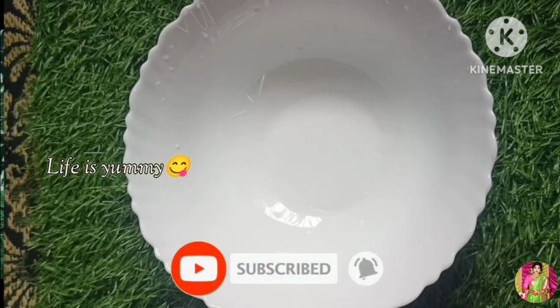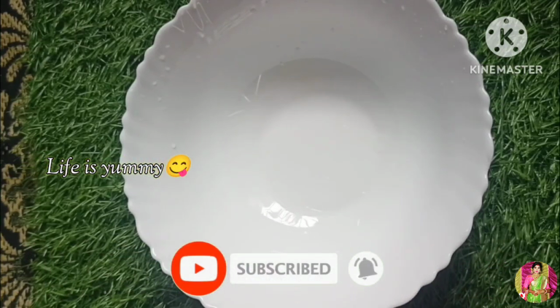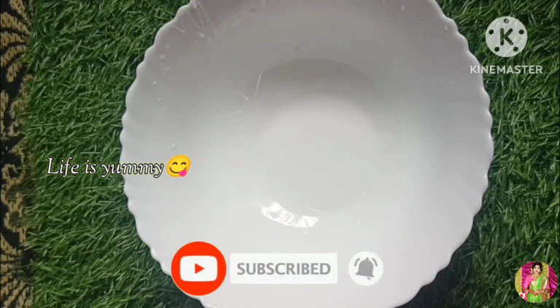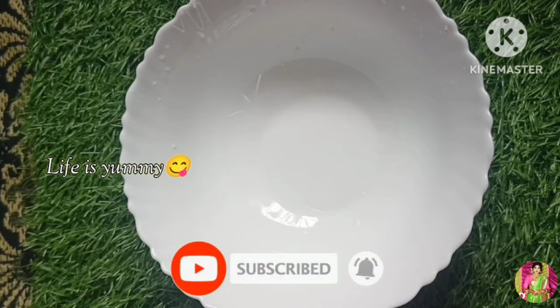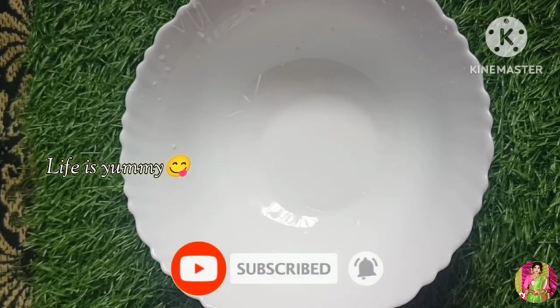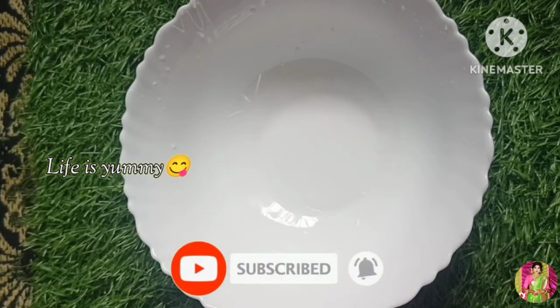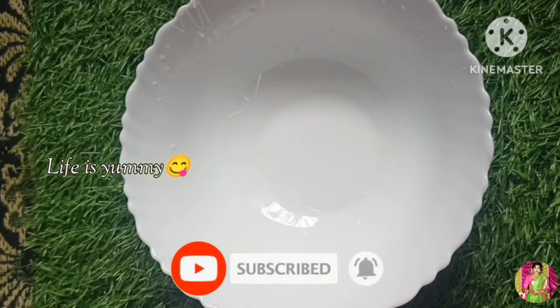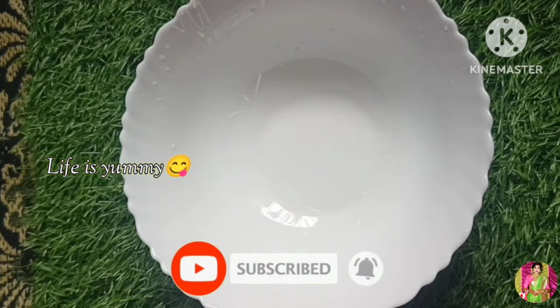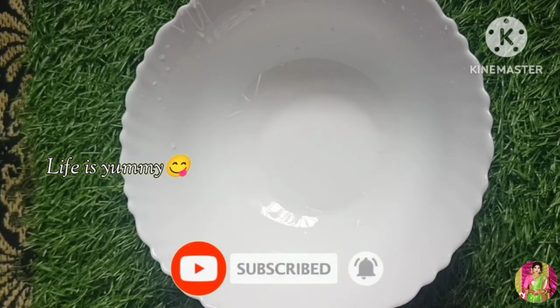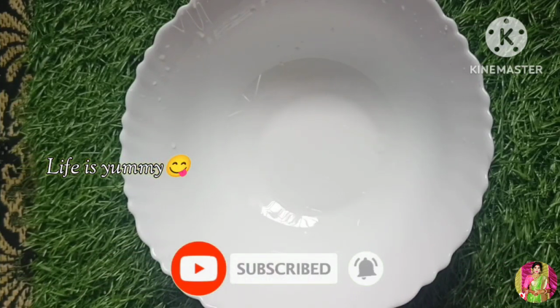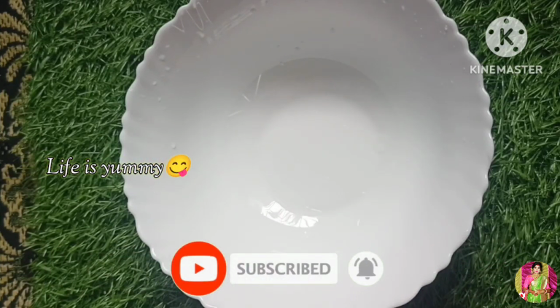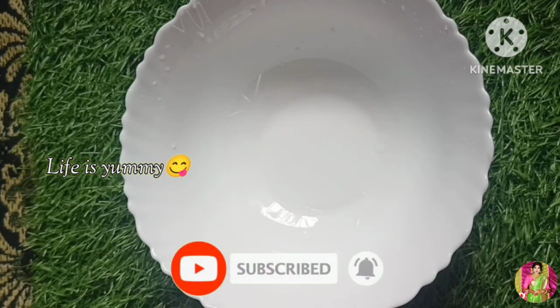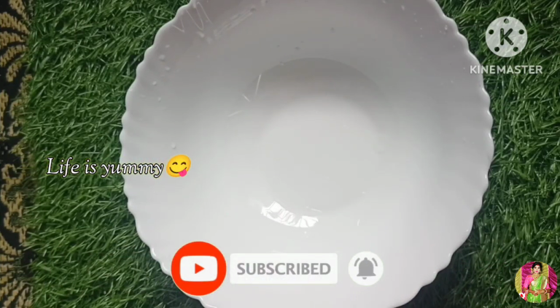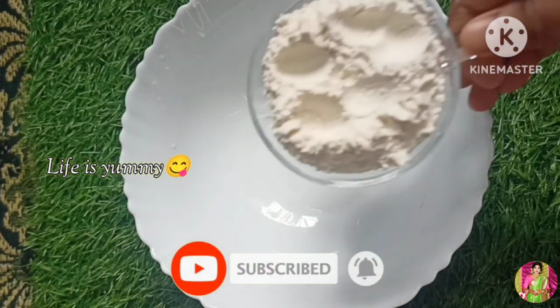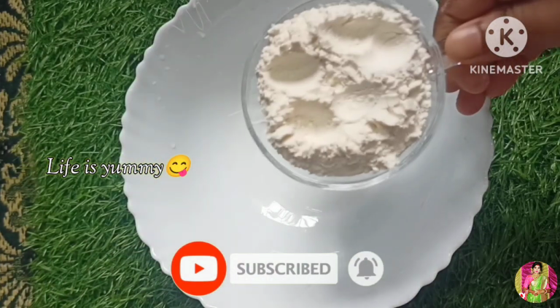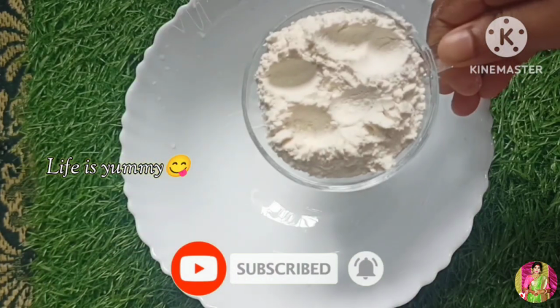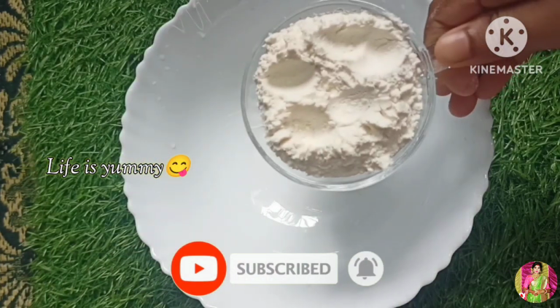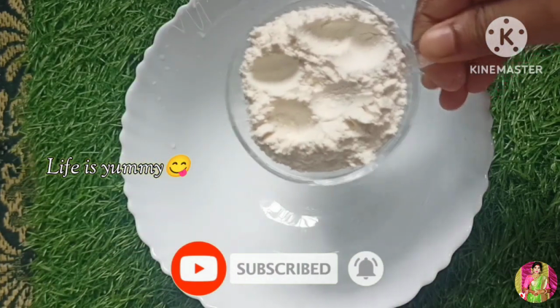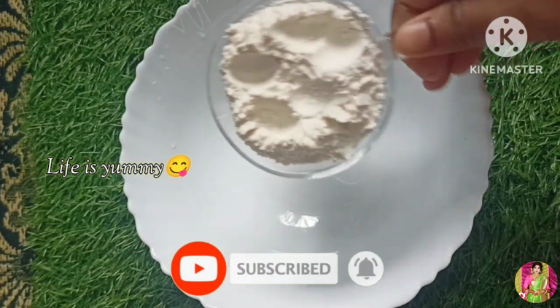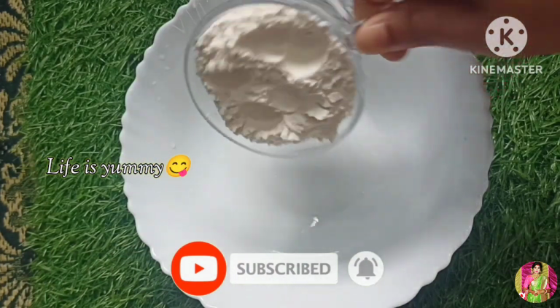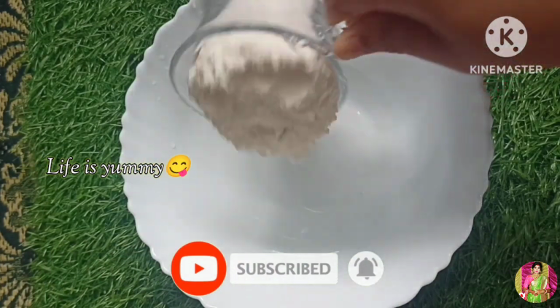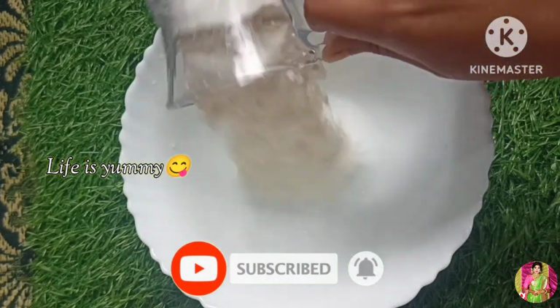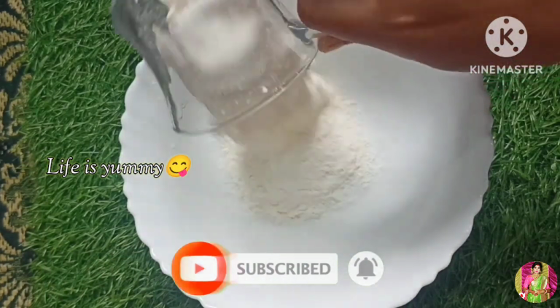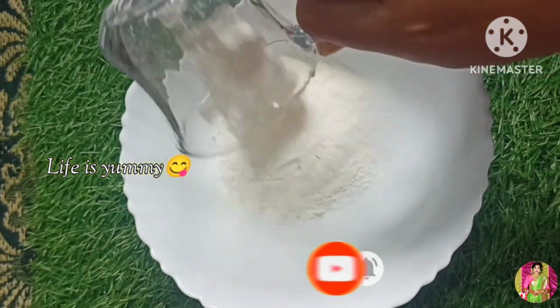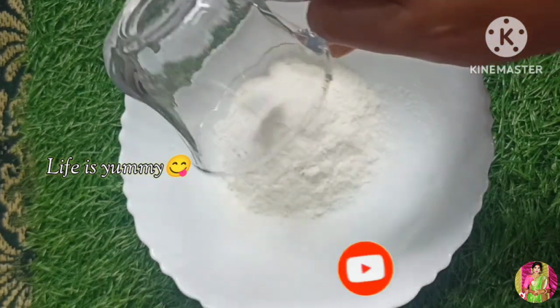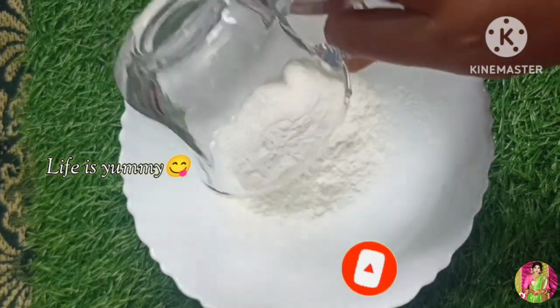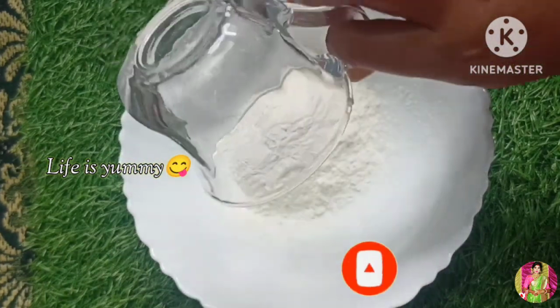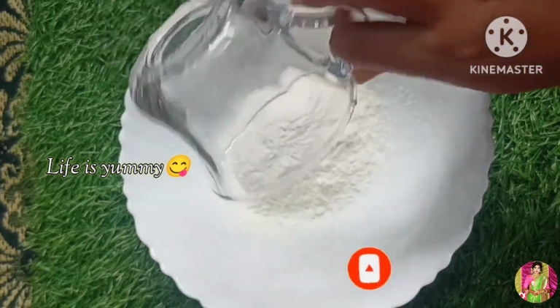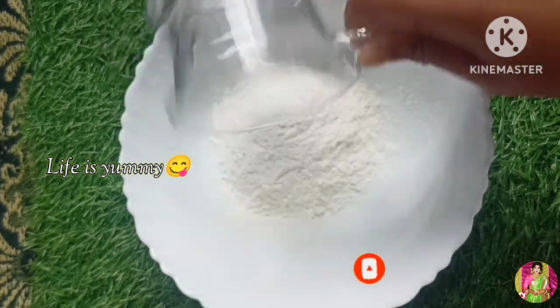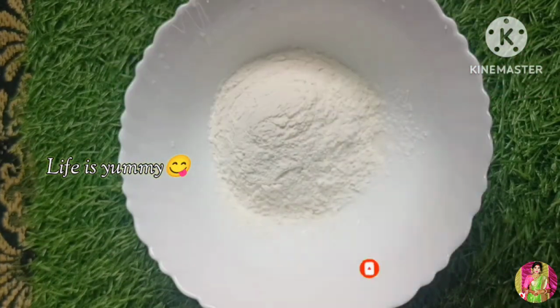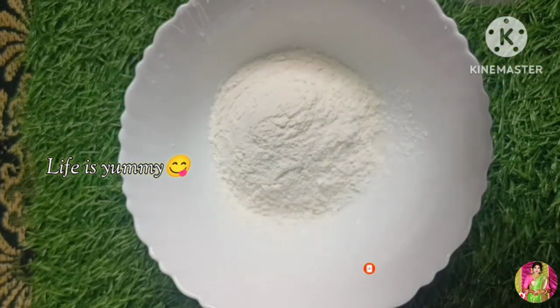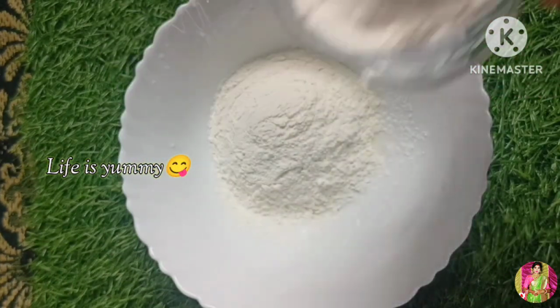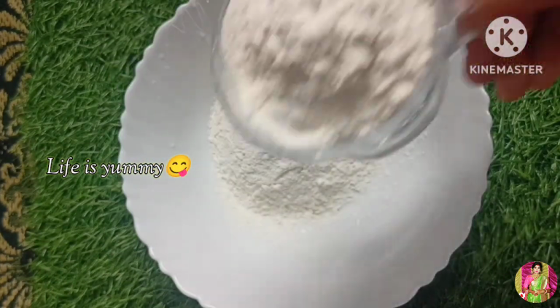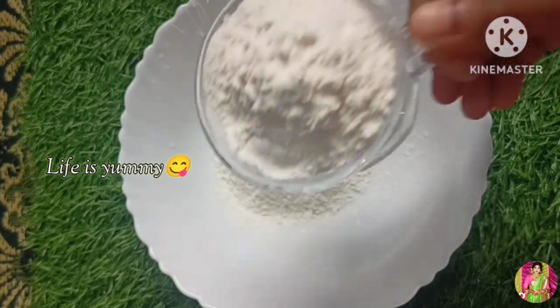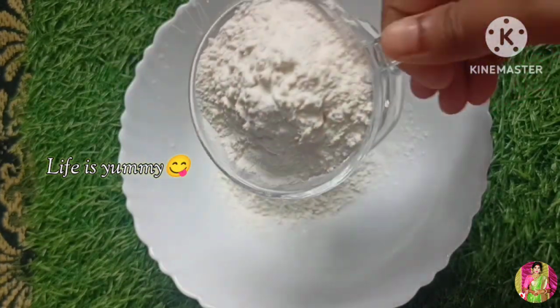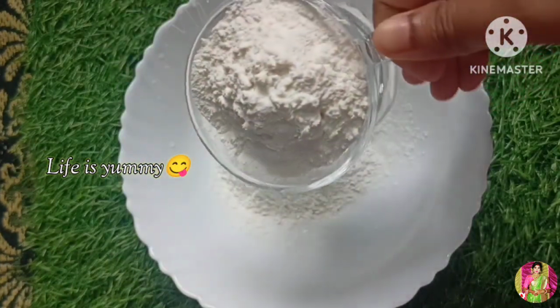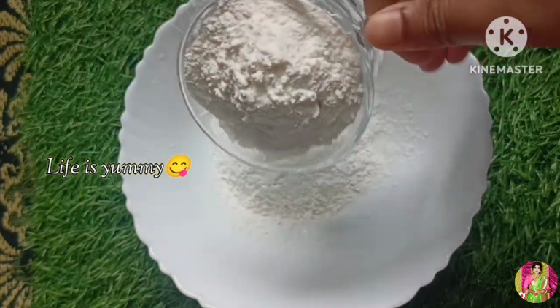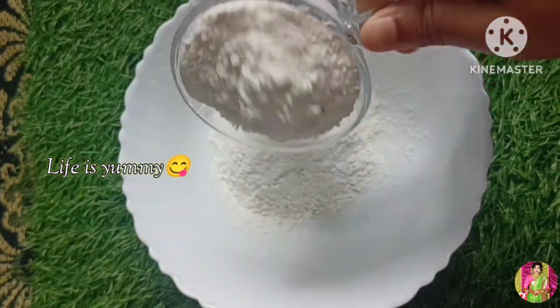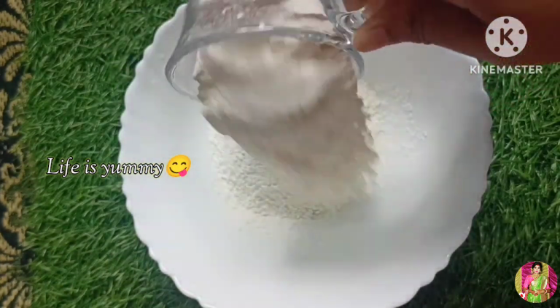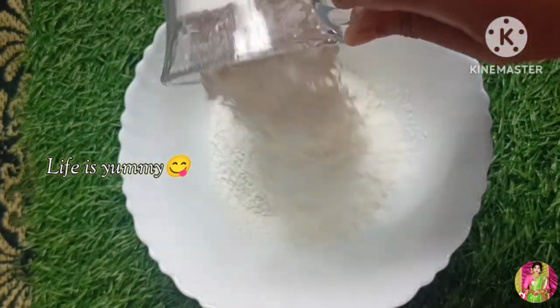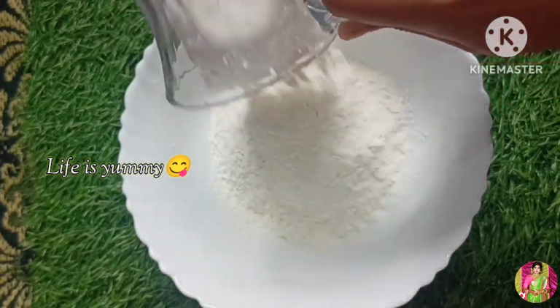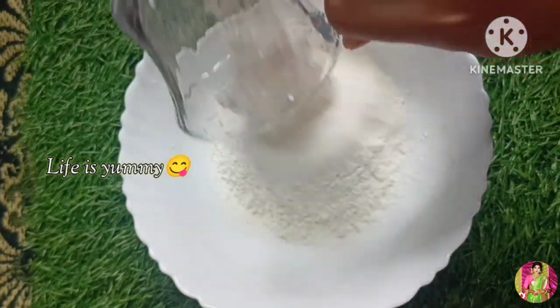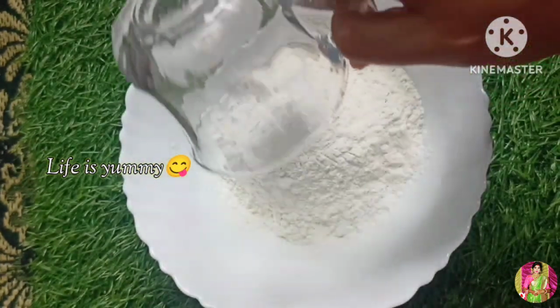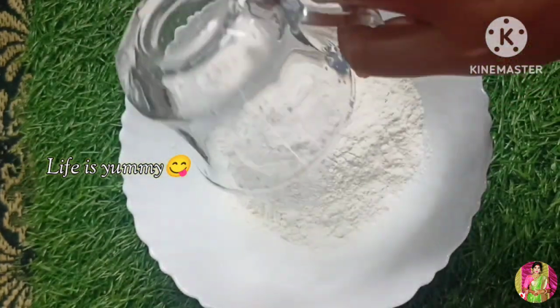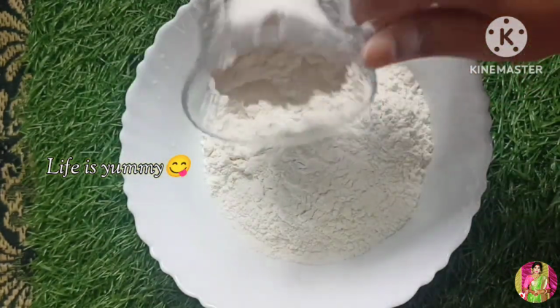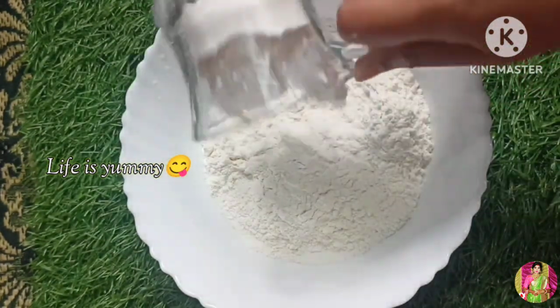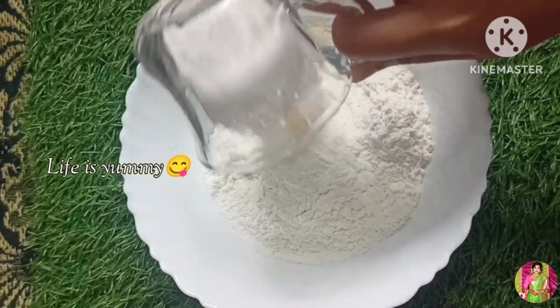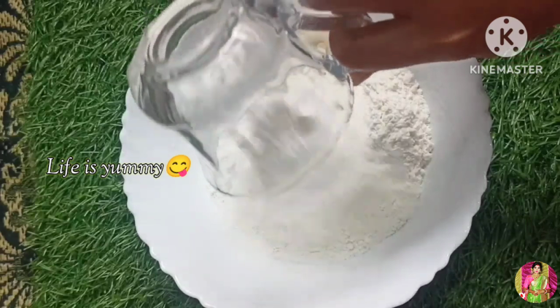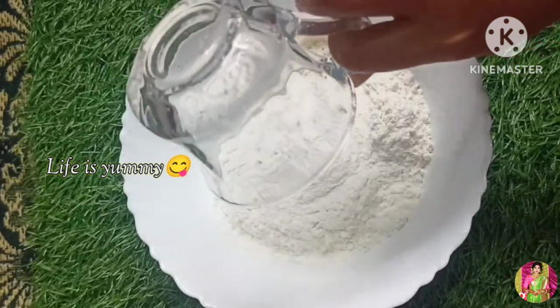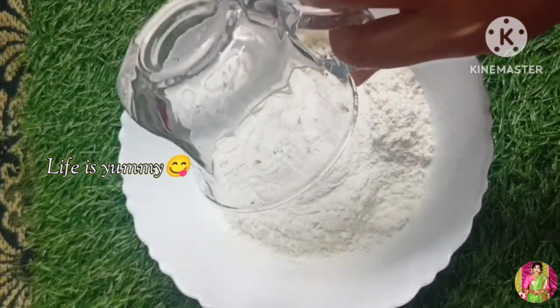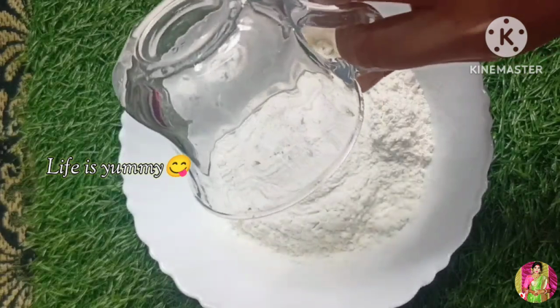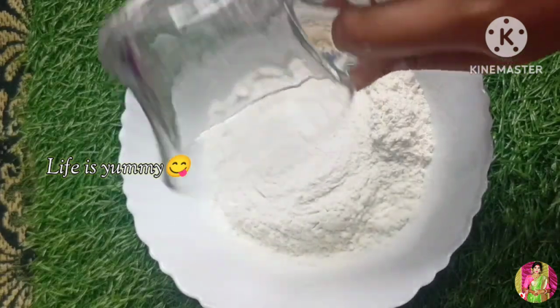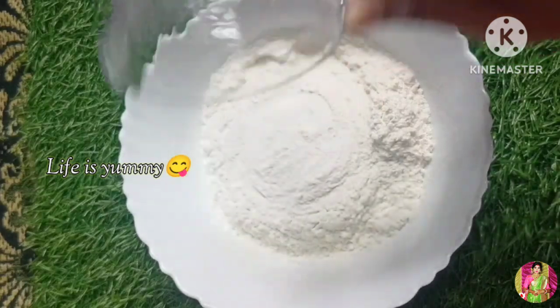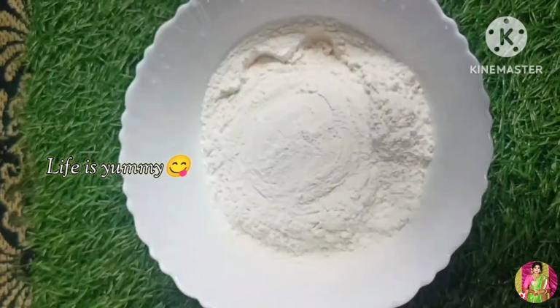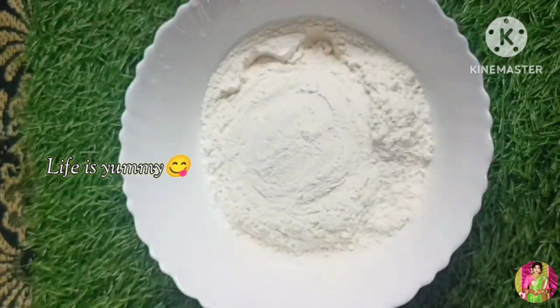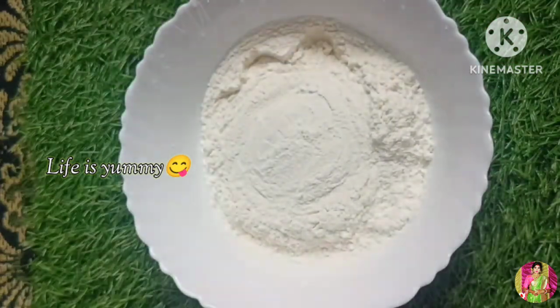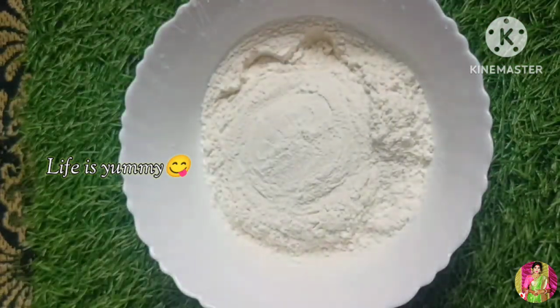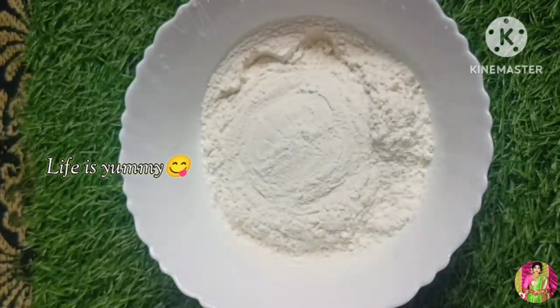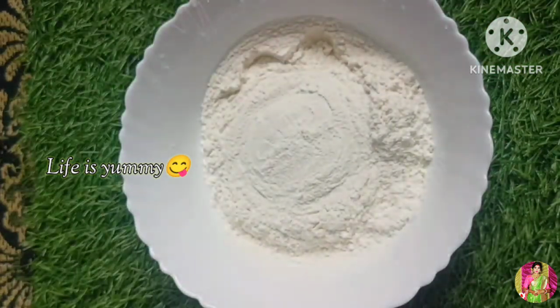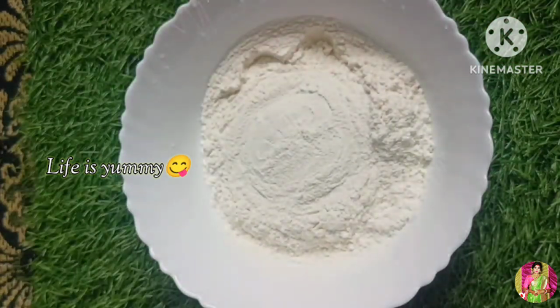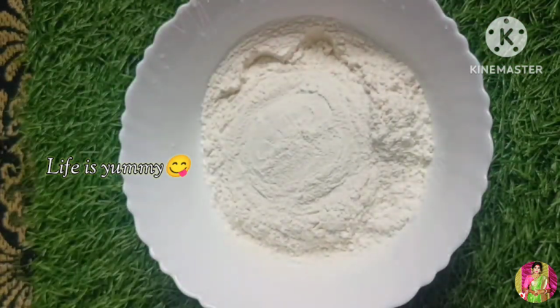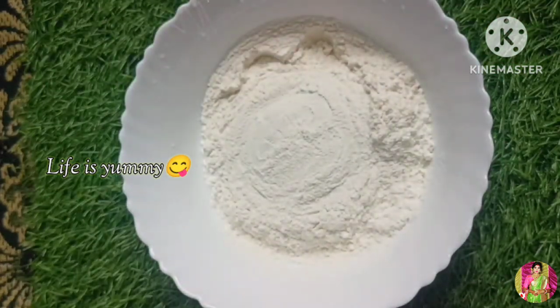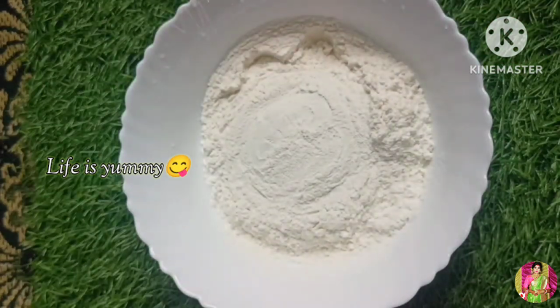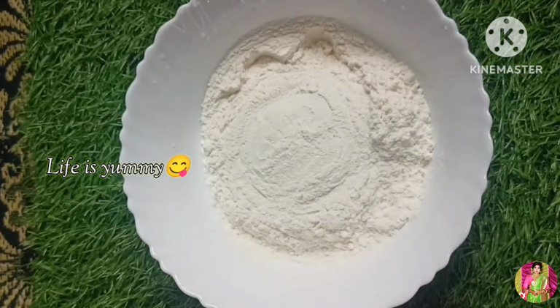We are going to share this recipe. I will share this recipe.